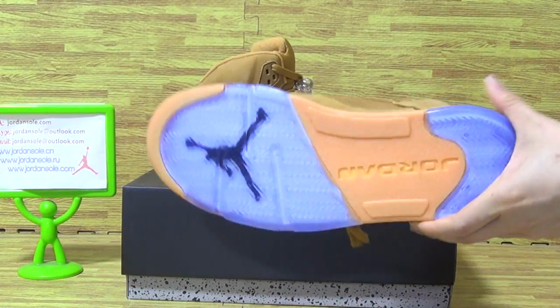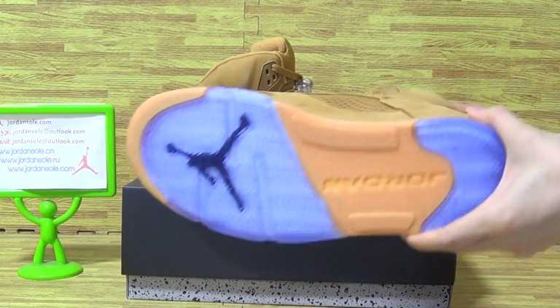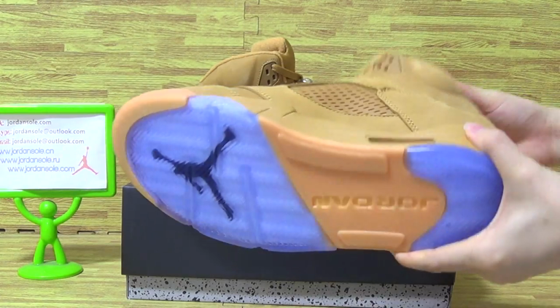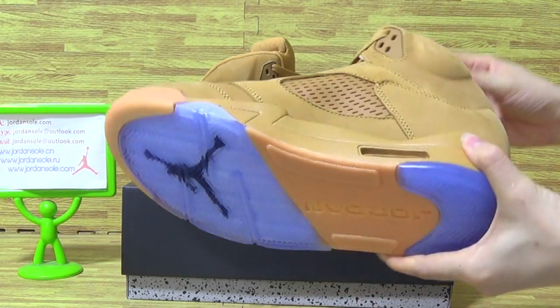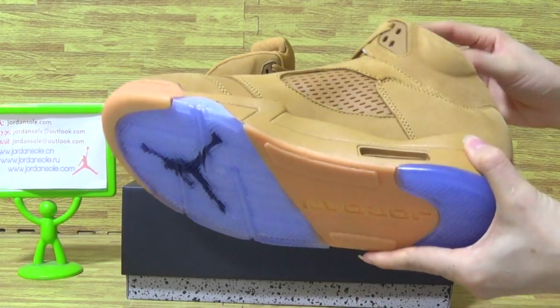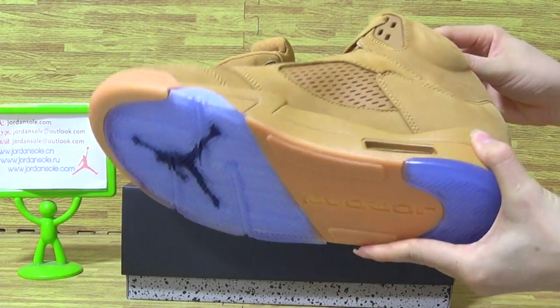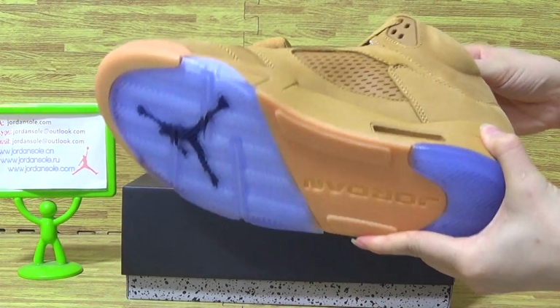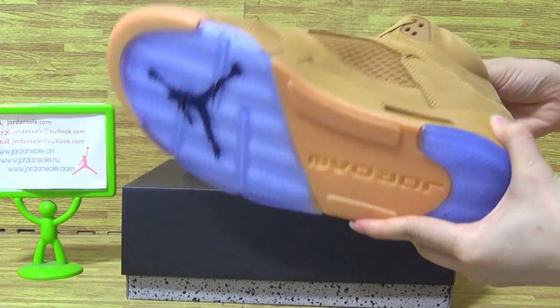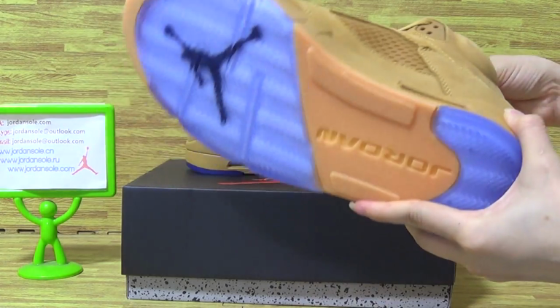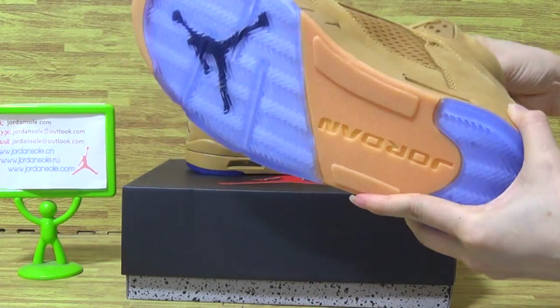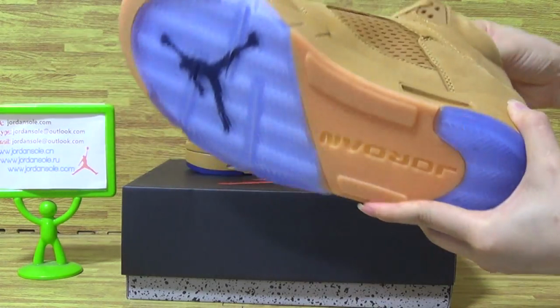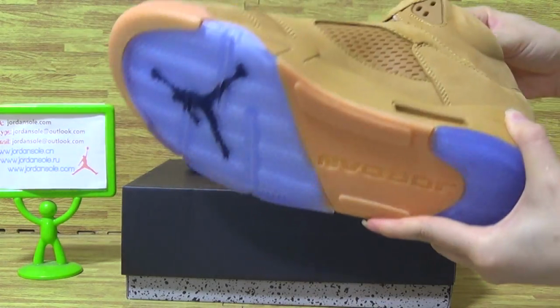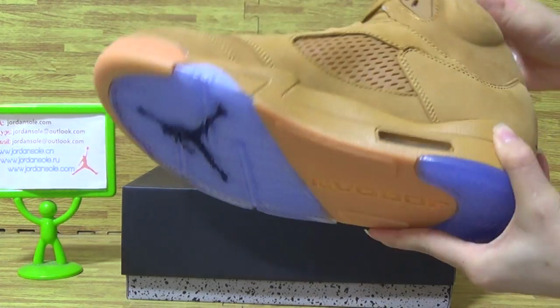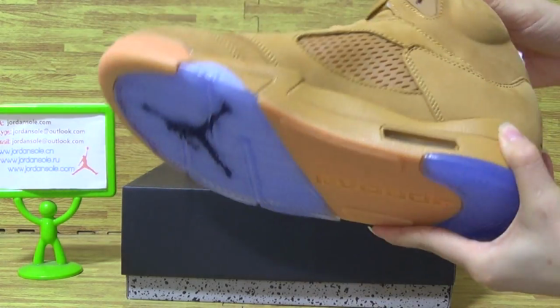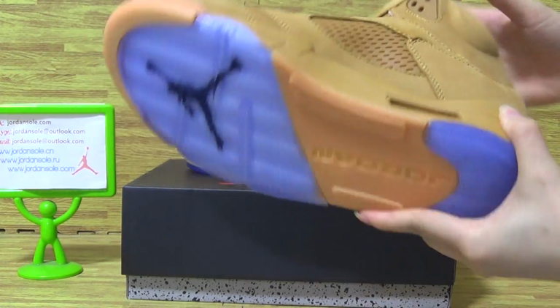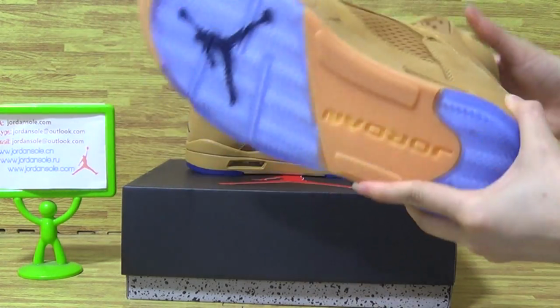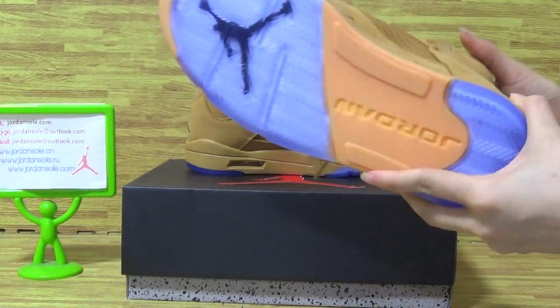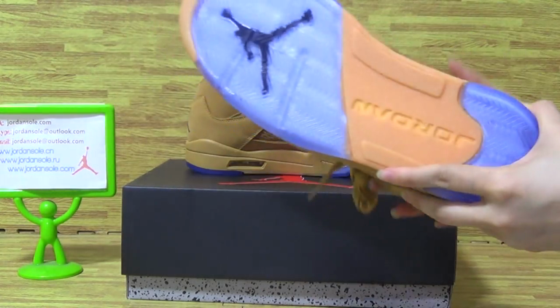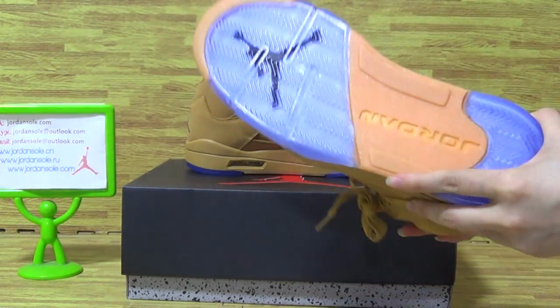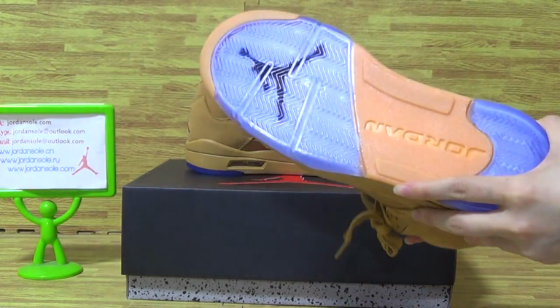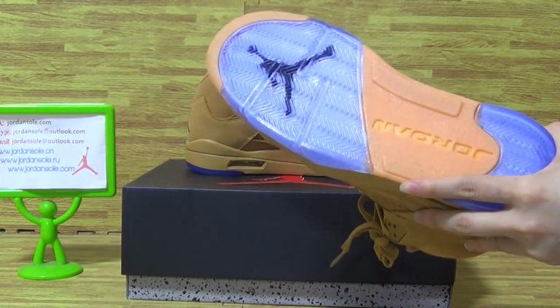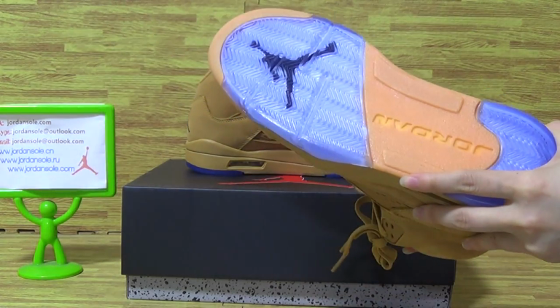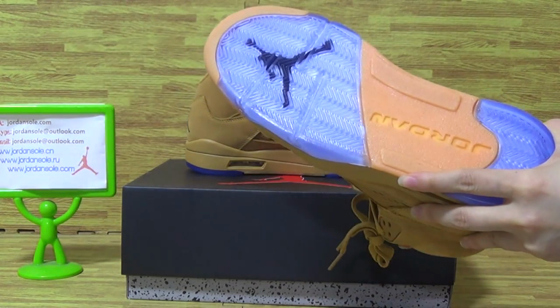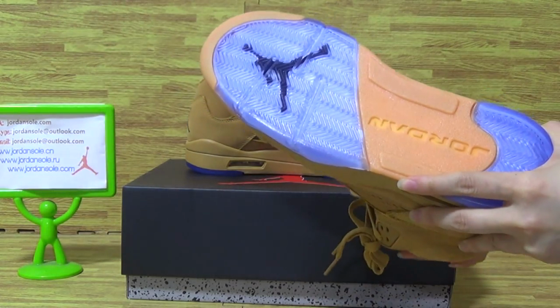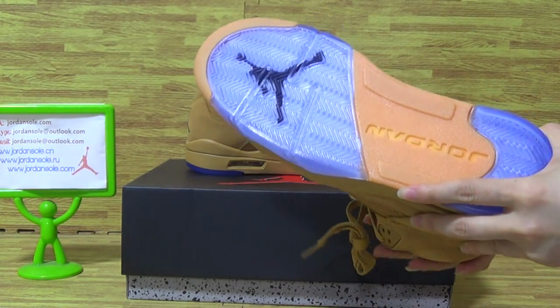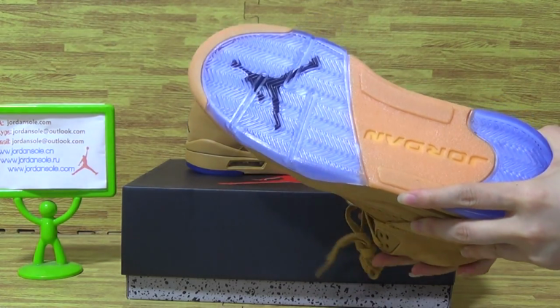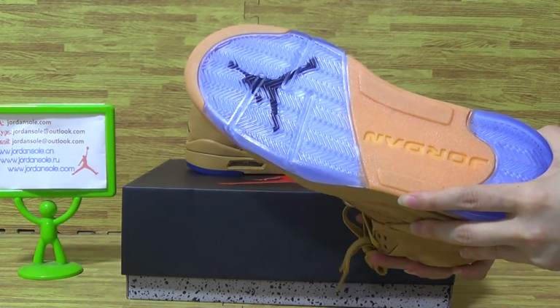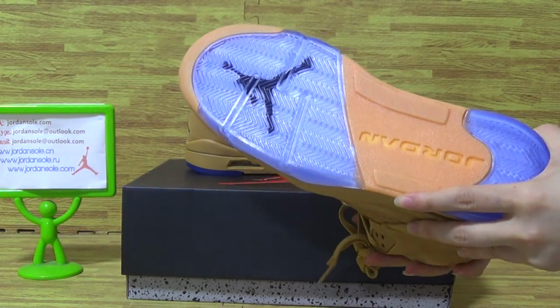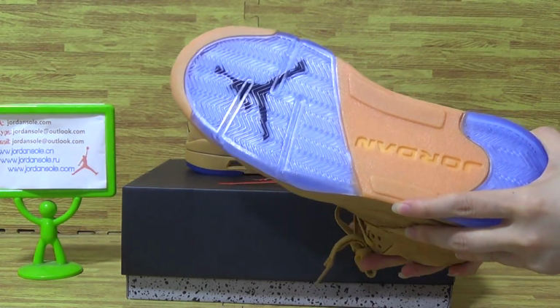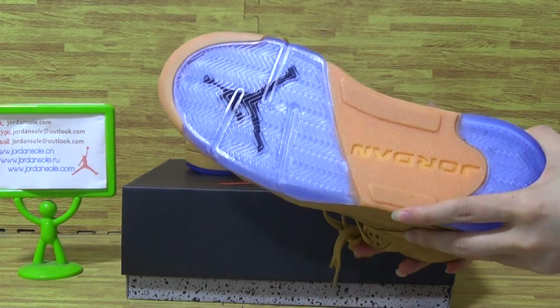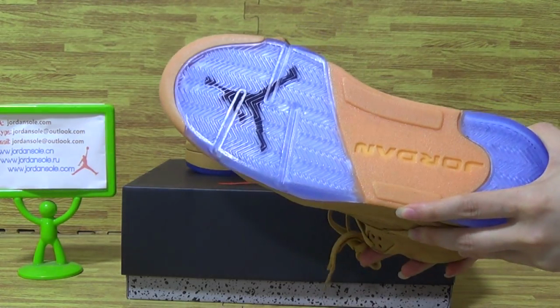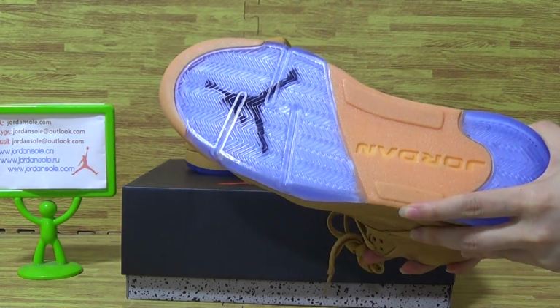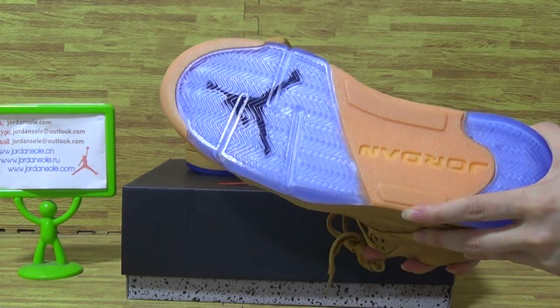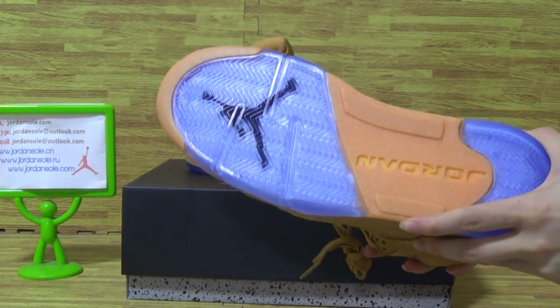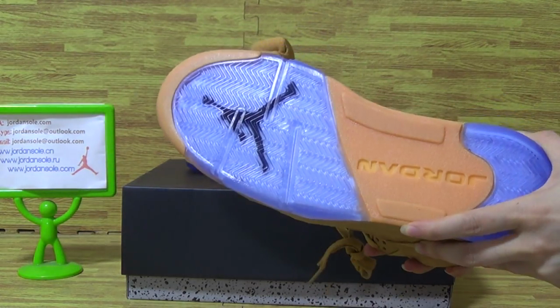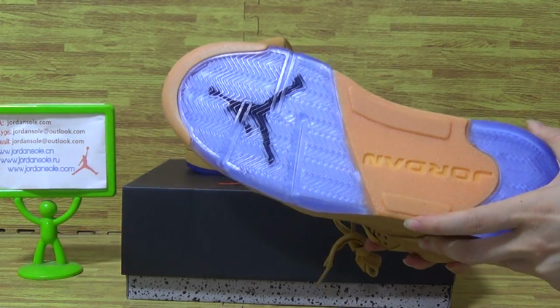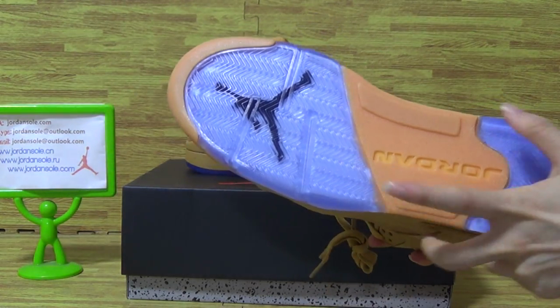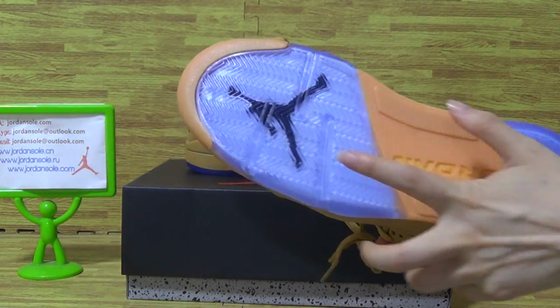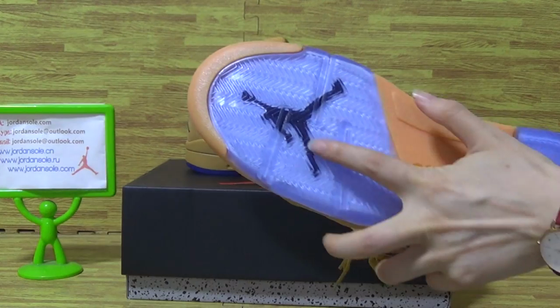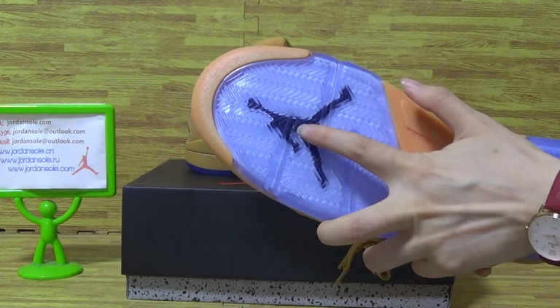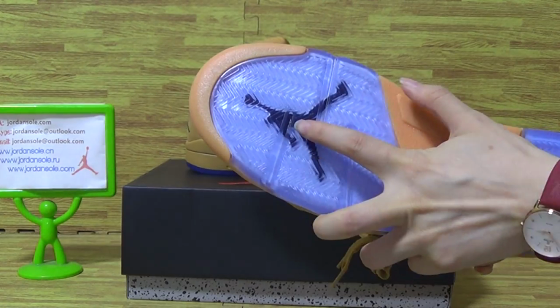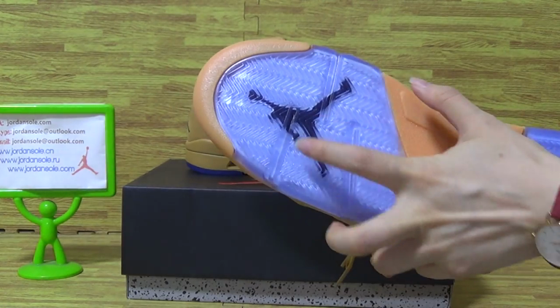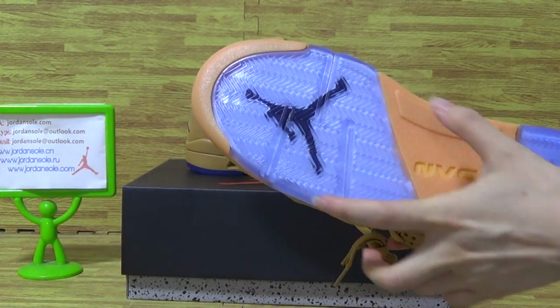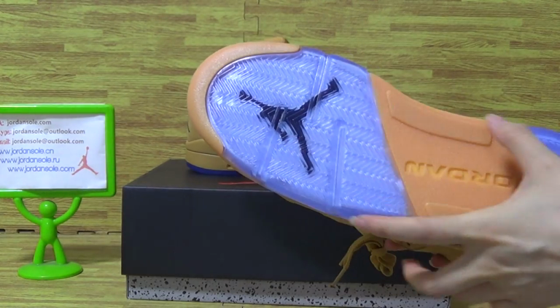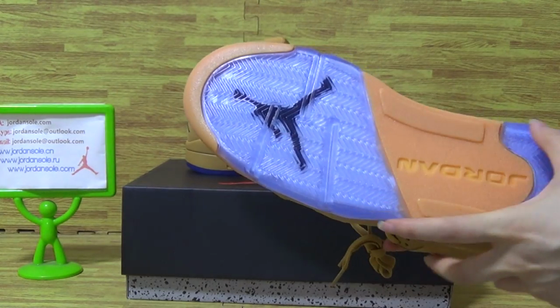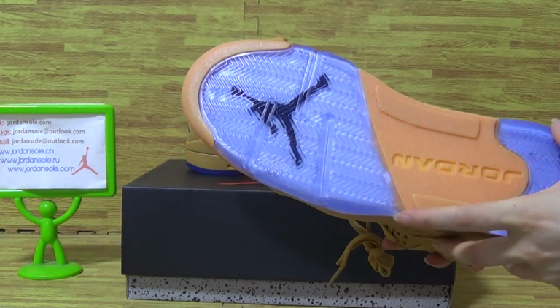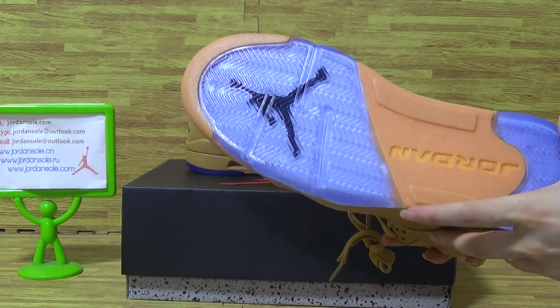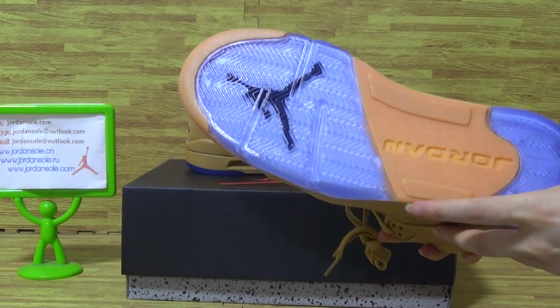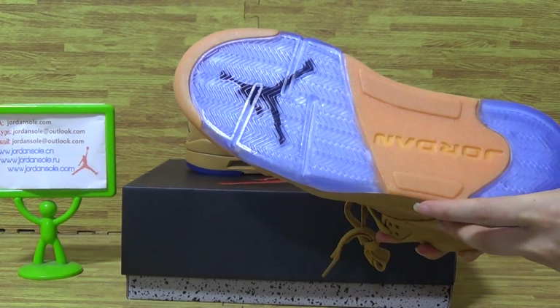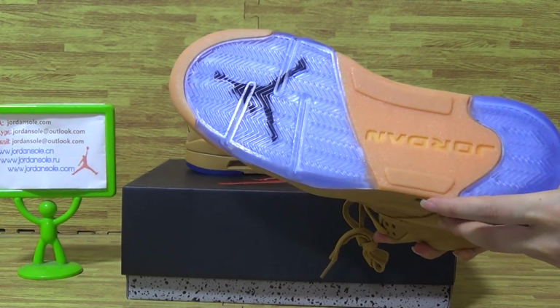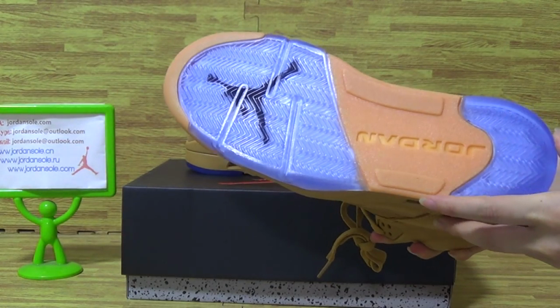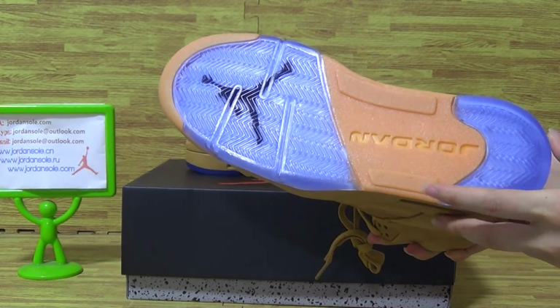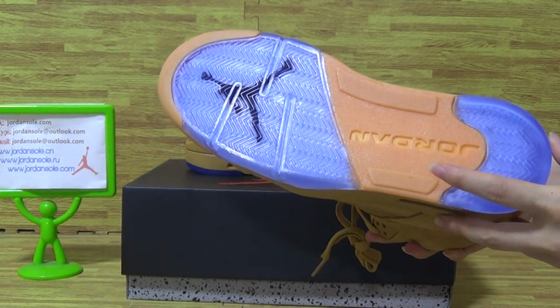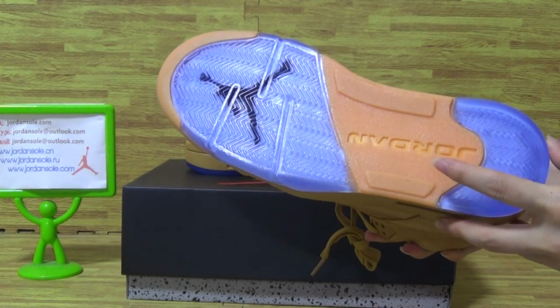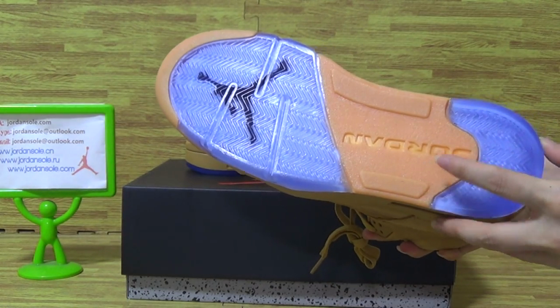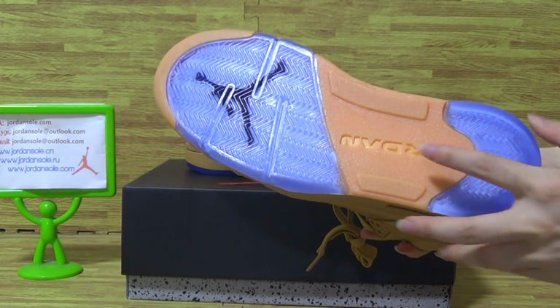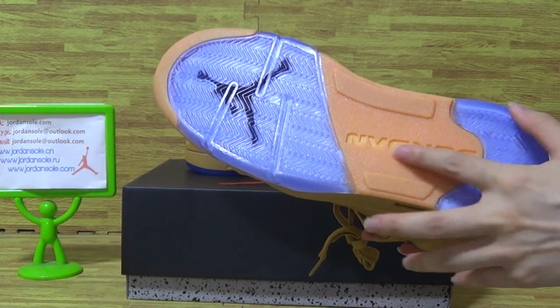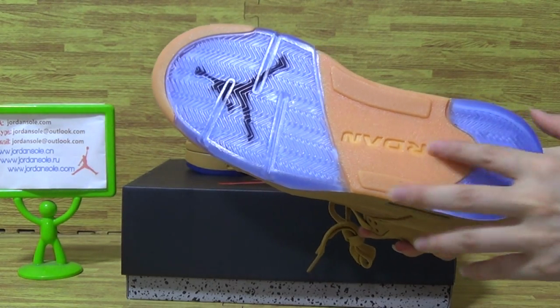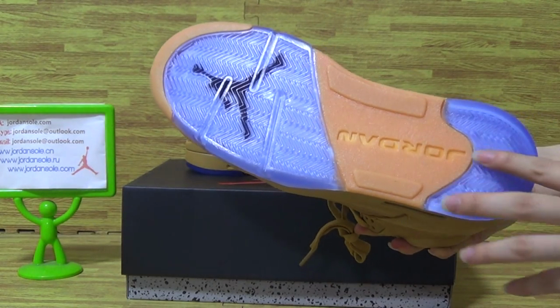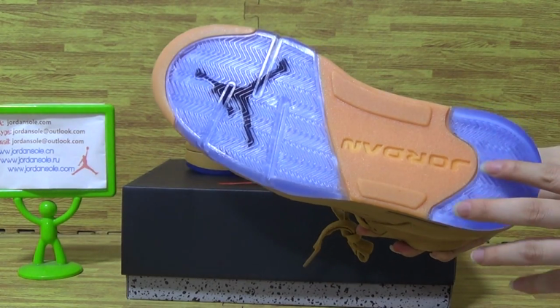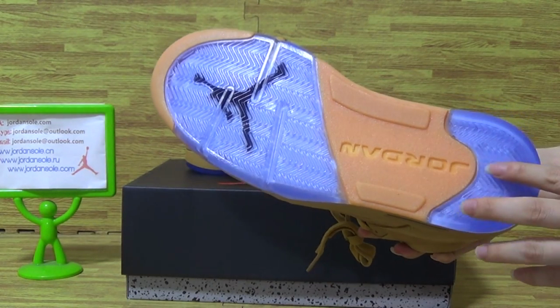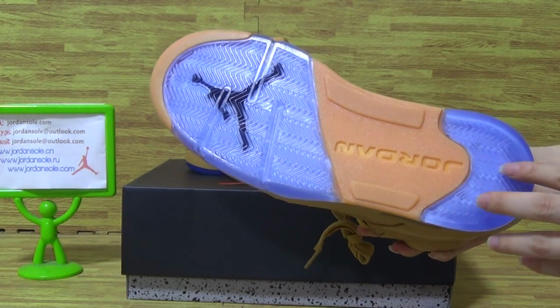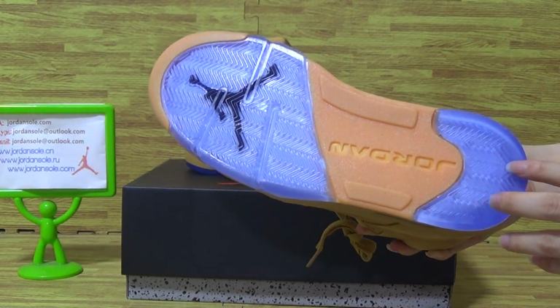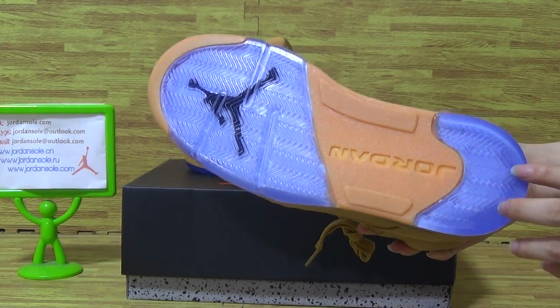The shoes also, with black Jumpman logo. Jordan in the middle.